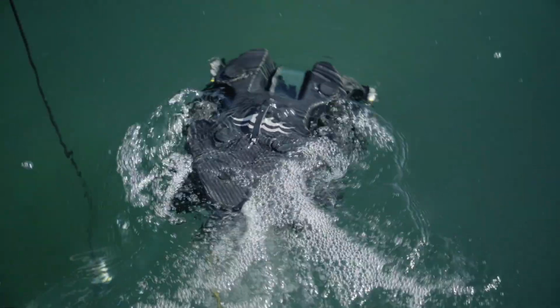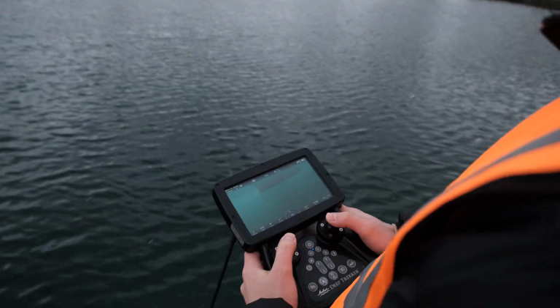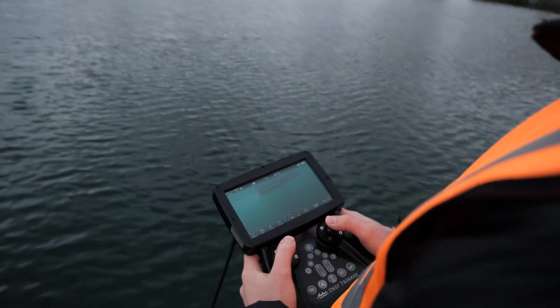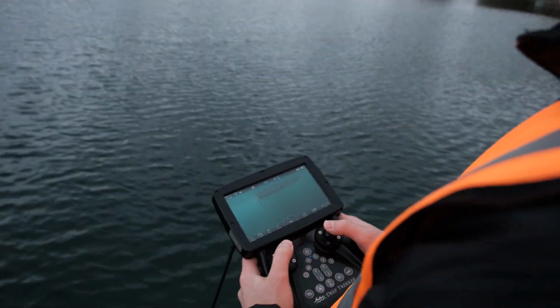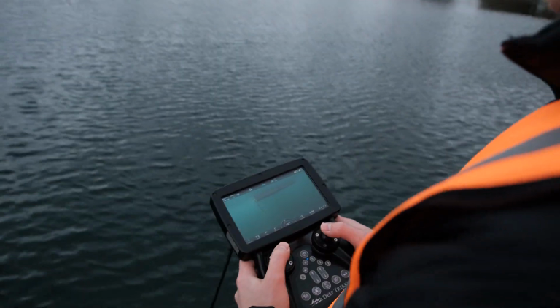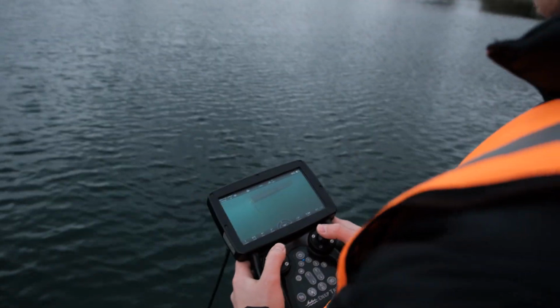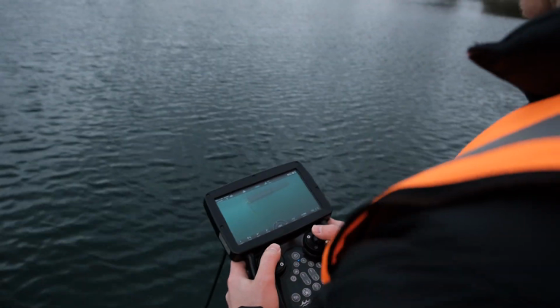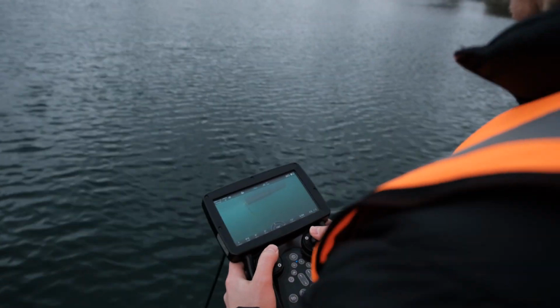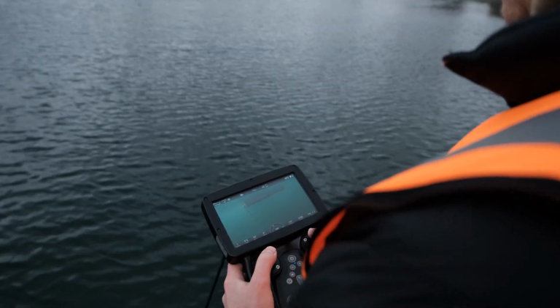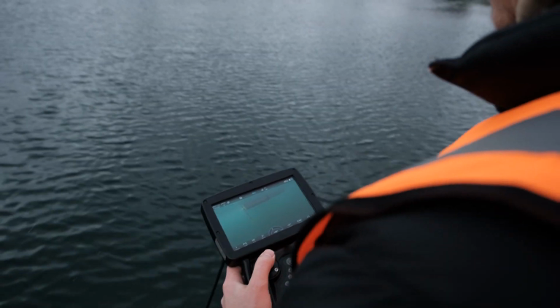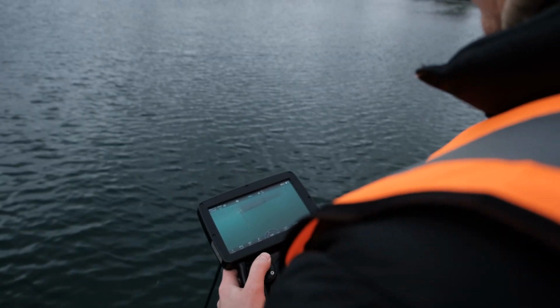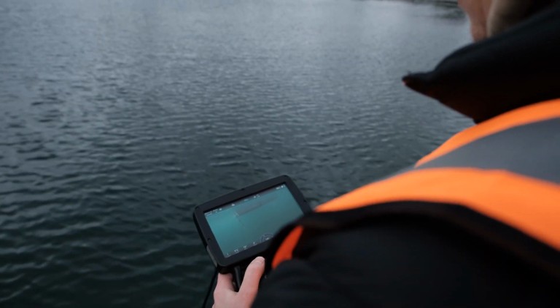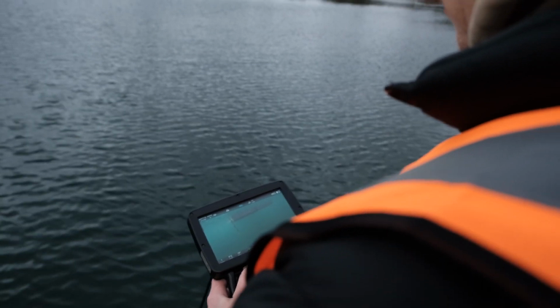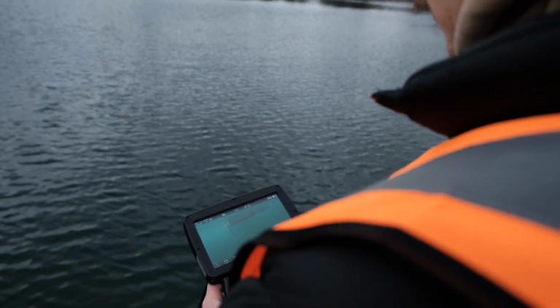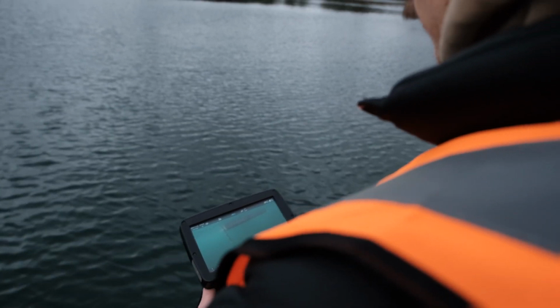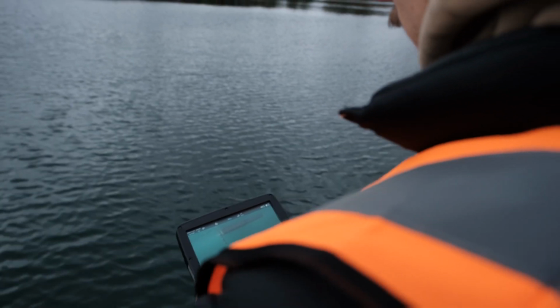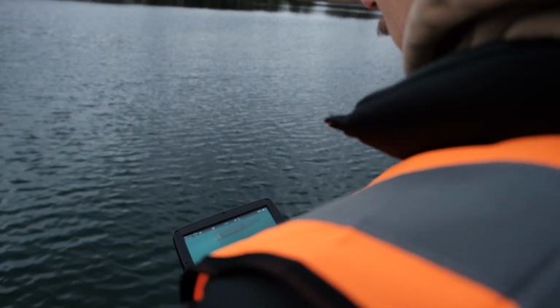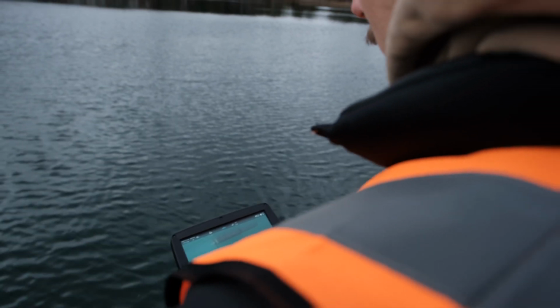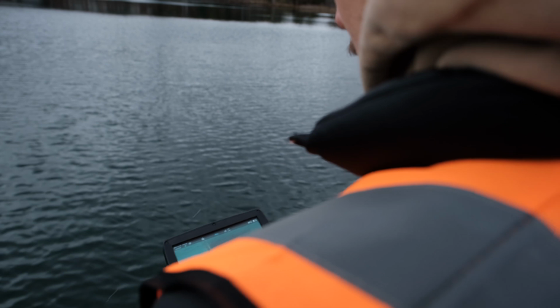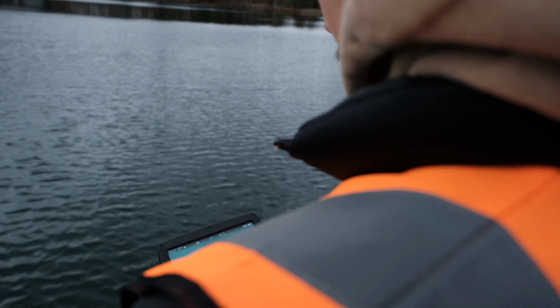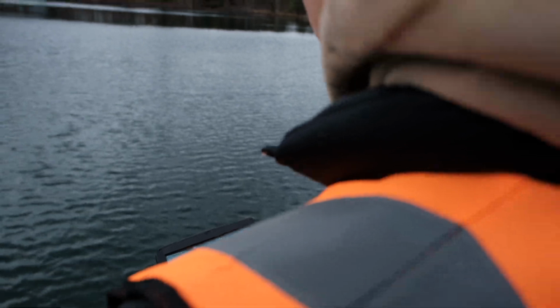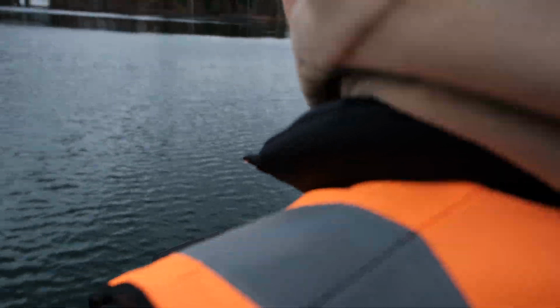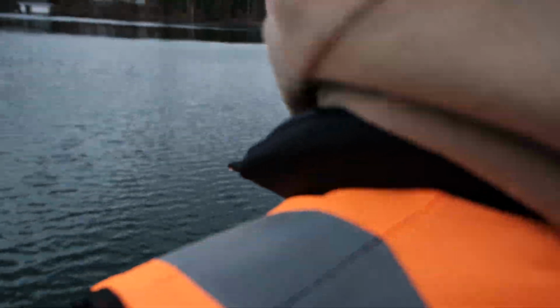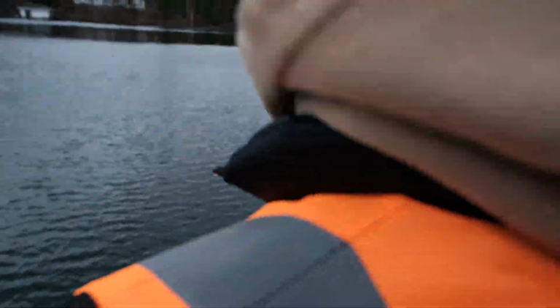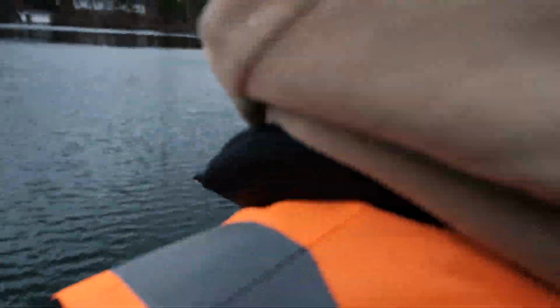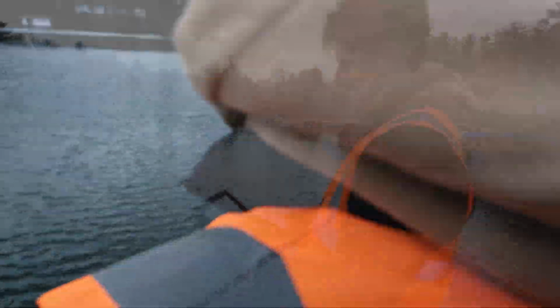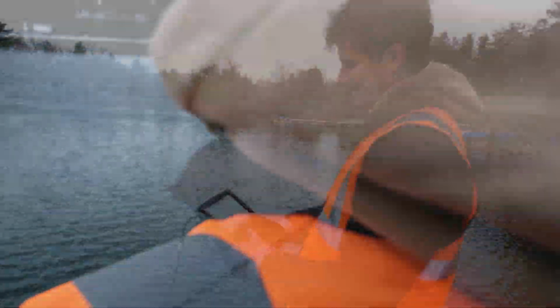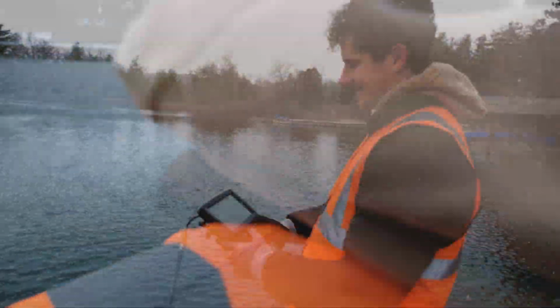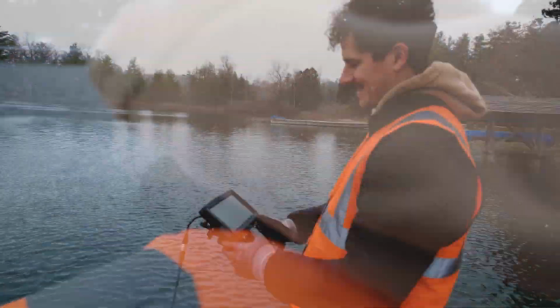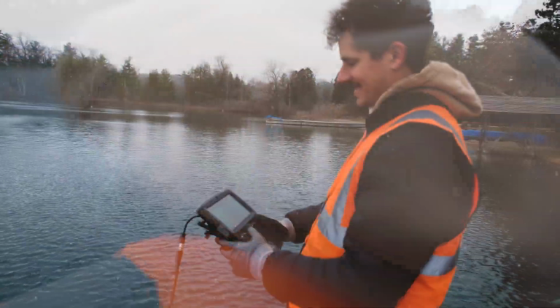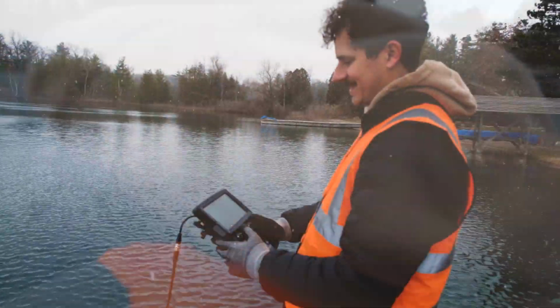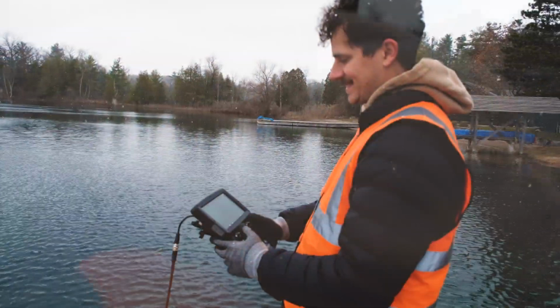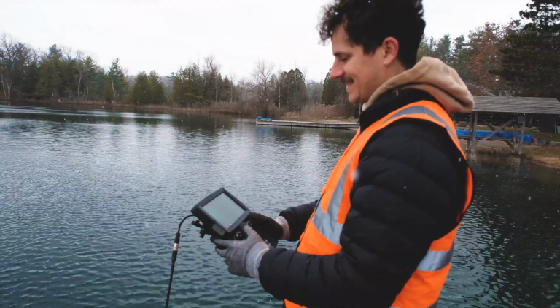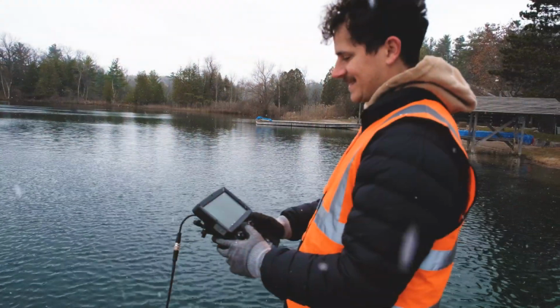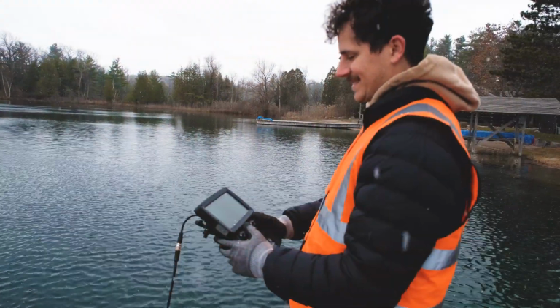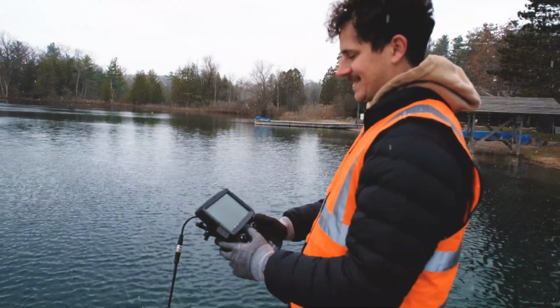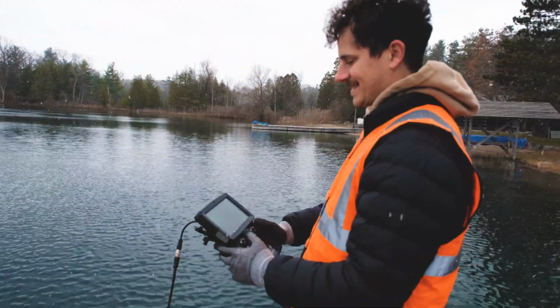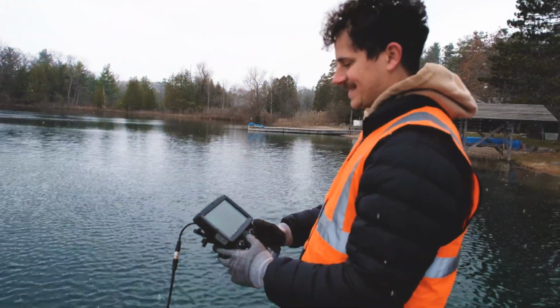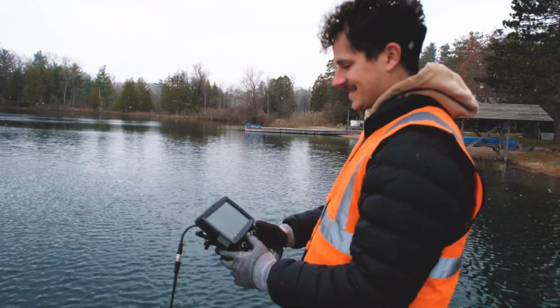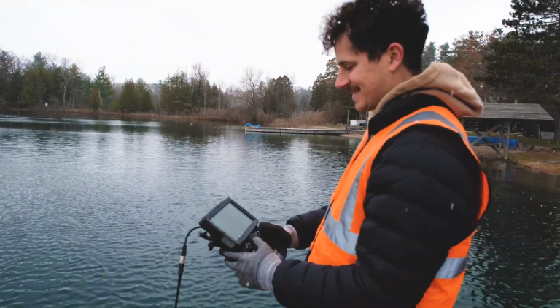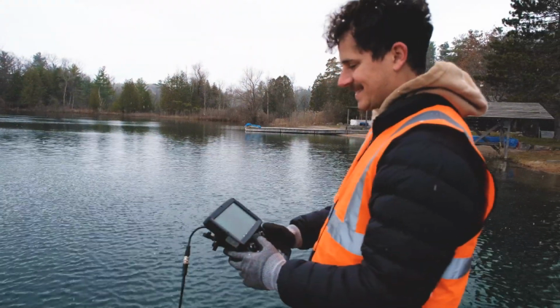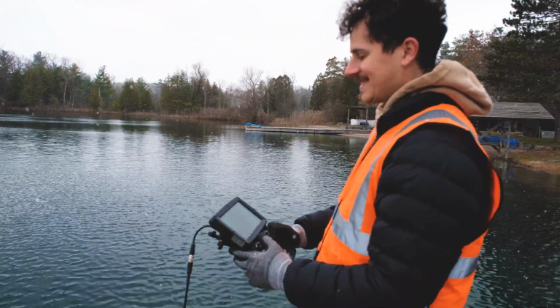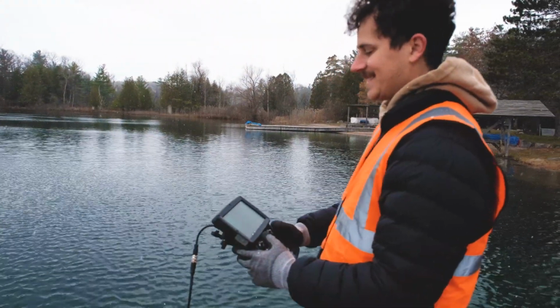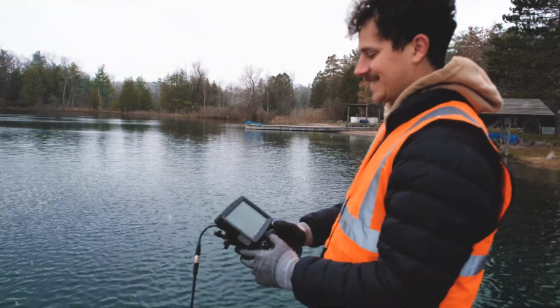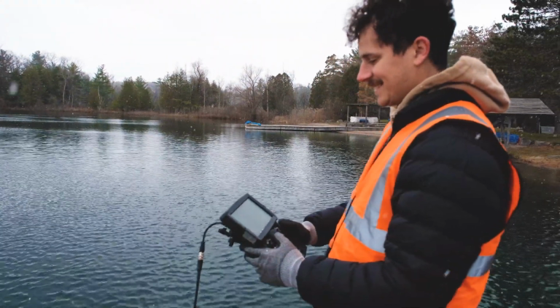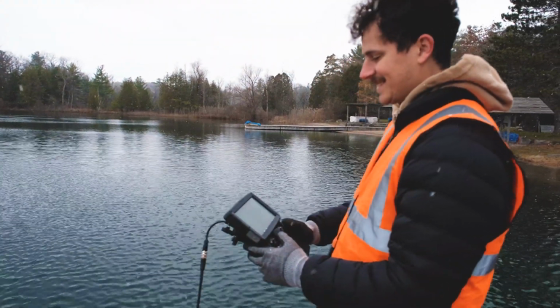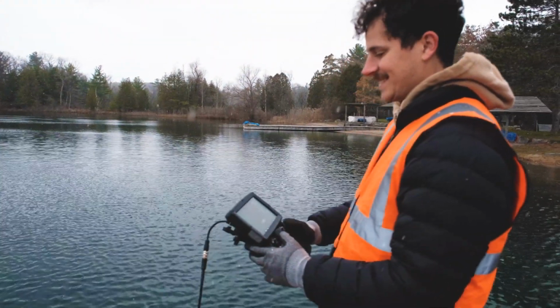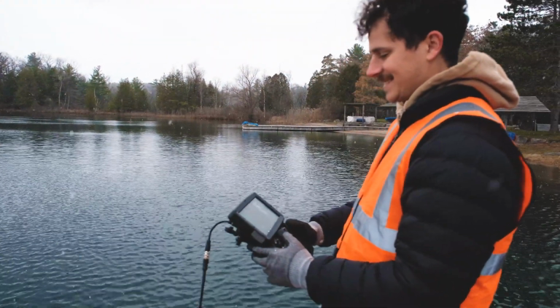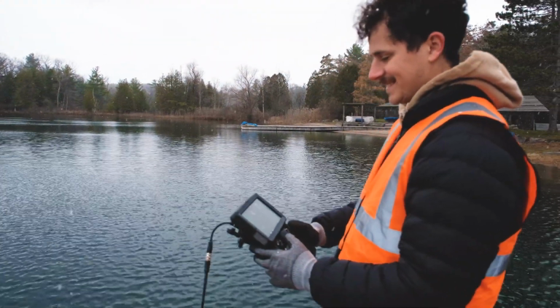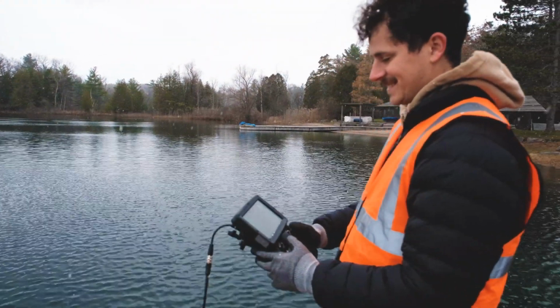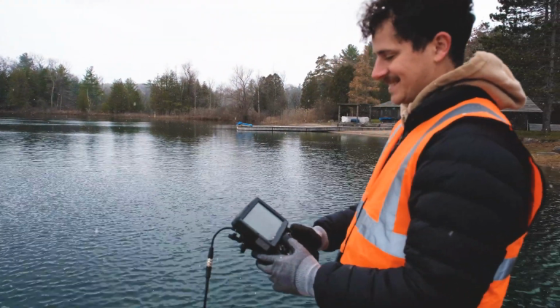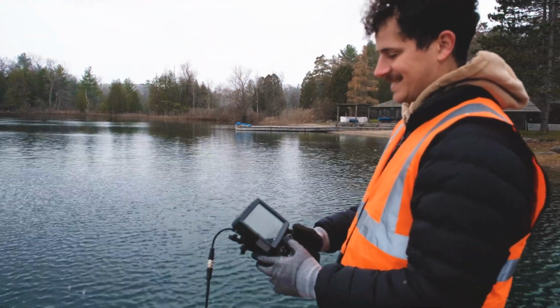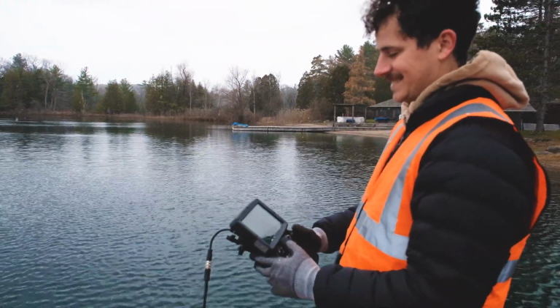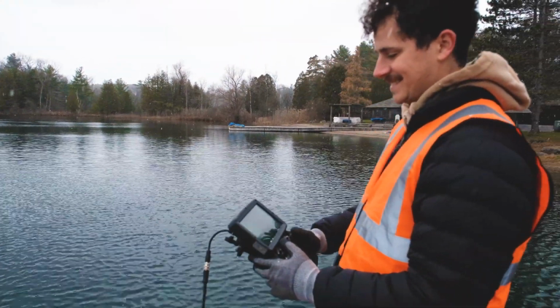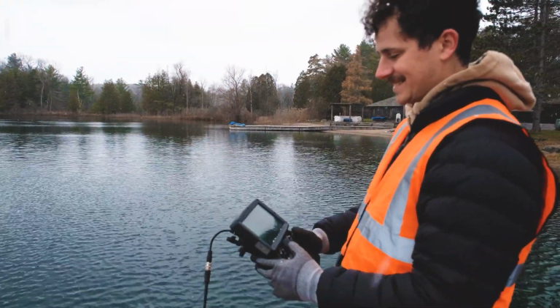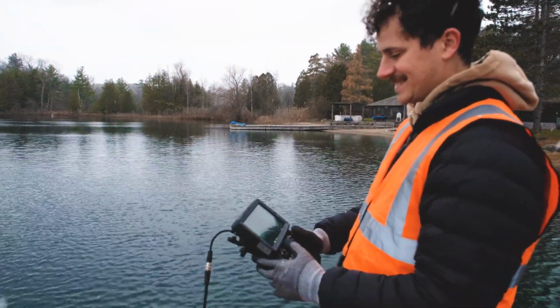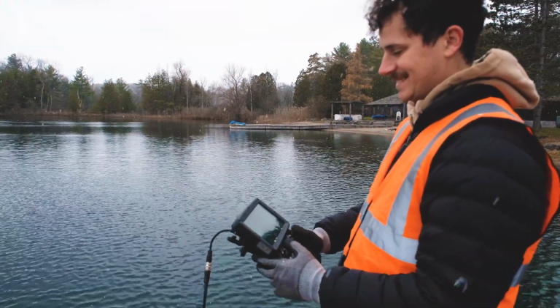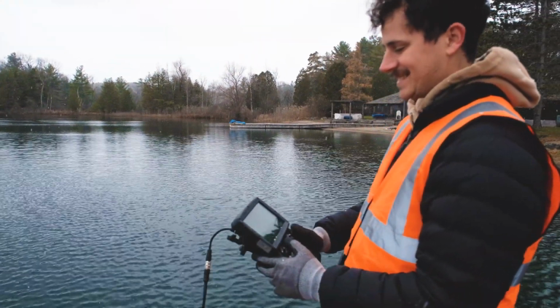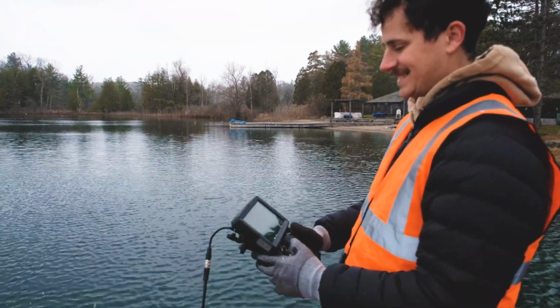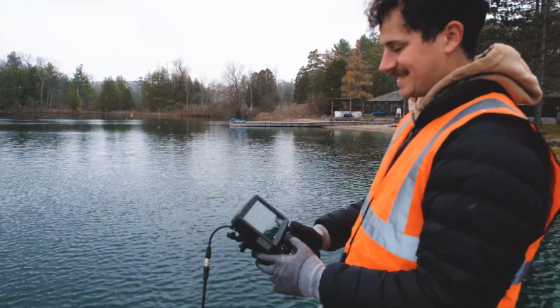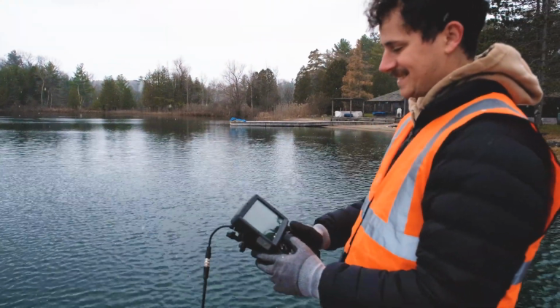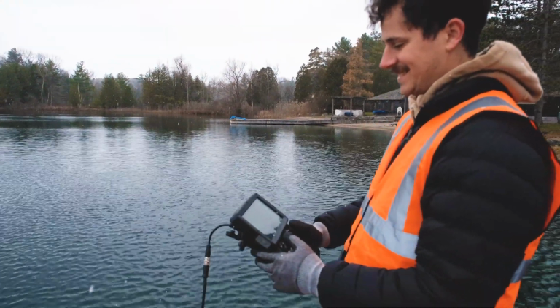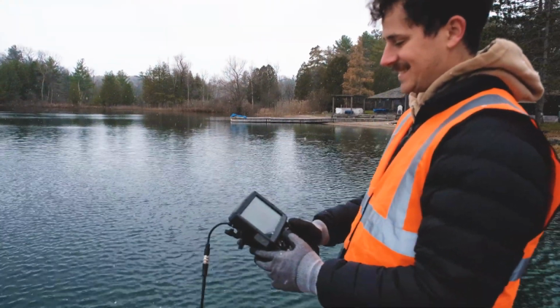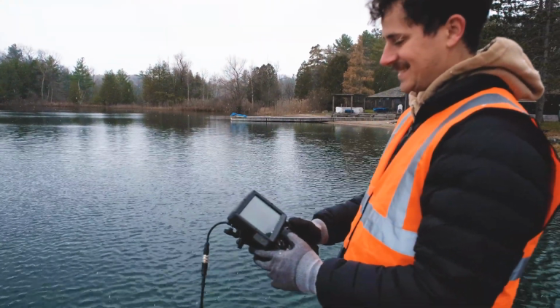For instructions on operations, controls, and other tips, be sure to subscribe and check out other Deep Trekker feature and guide videos.